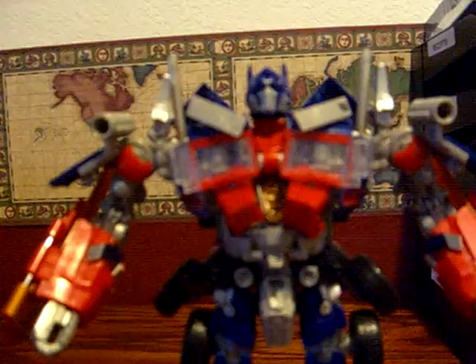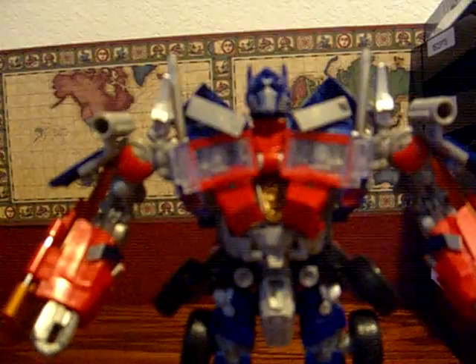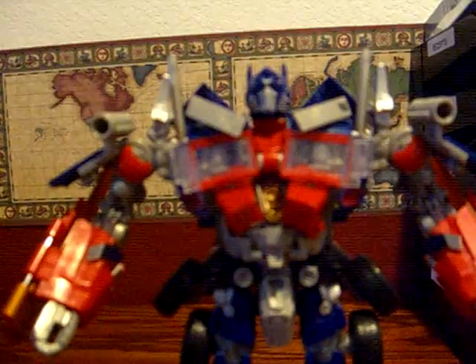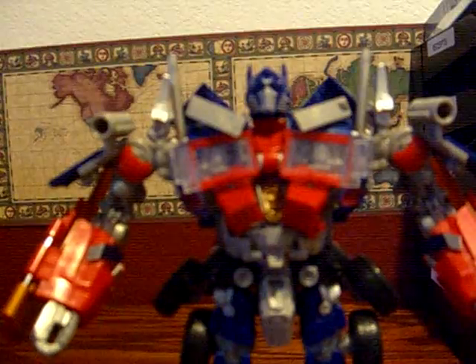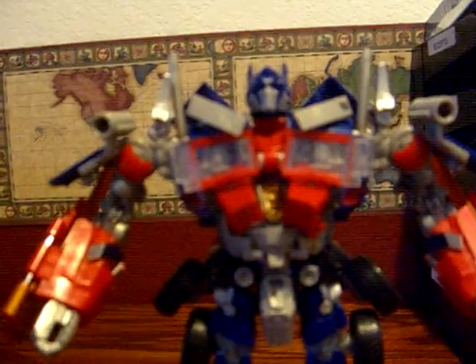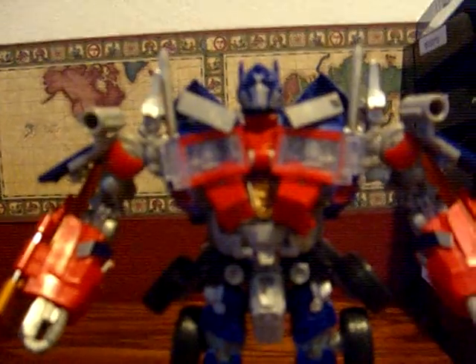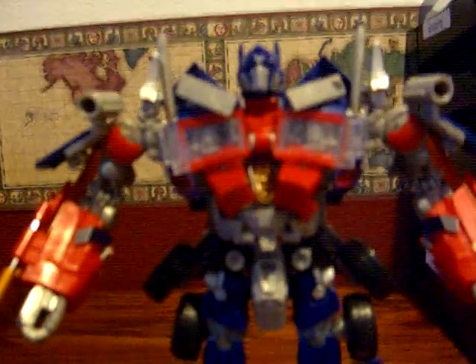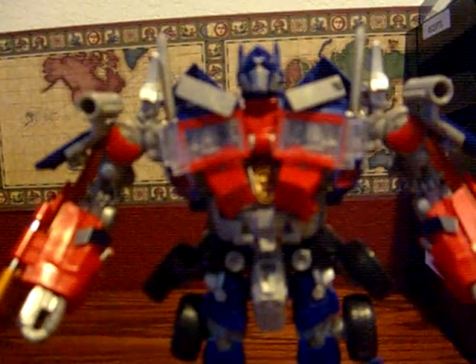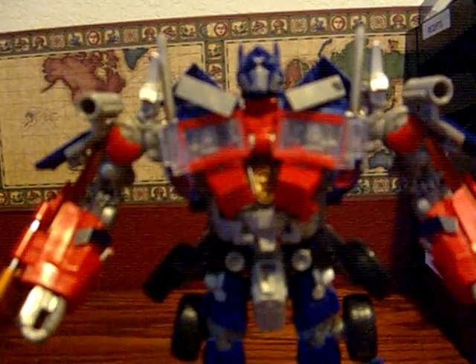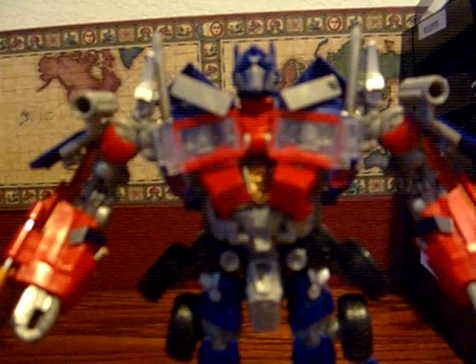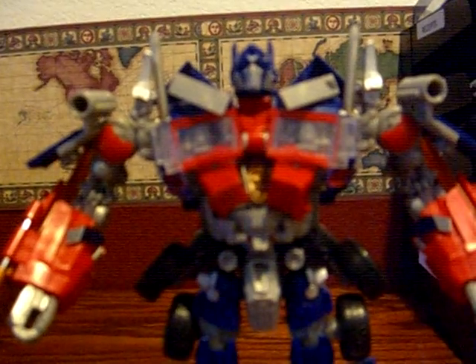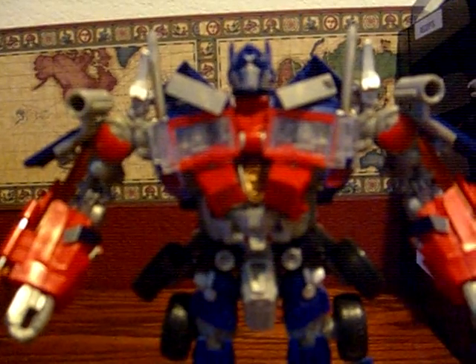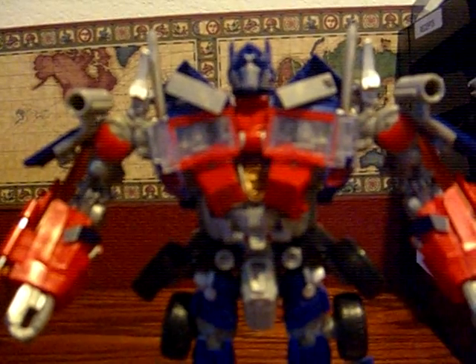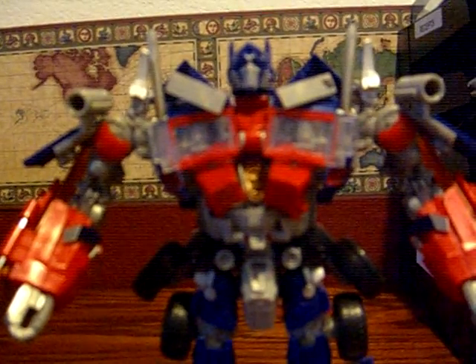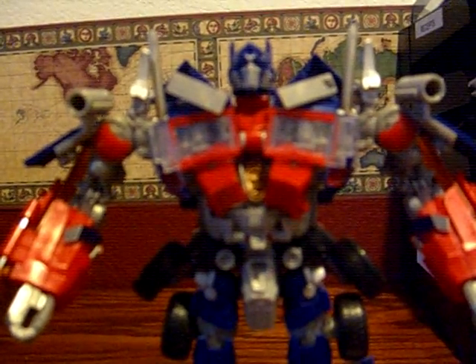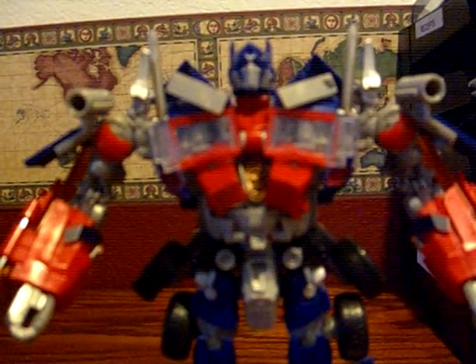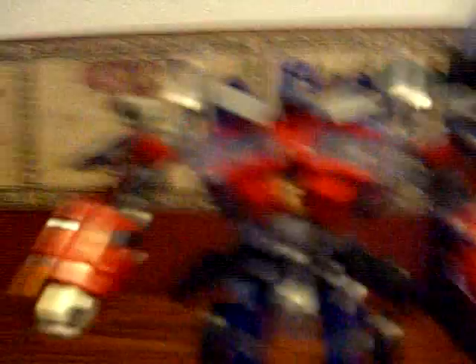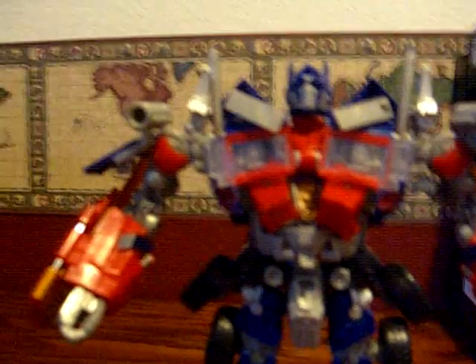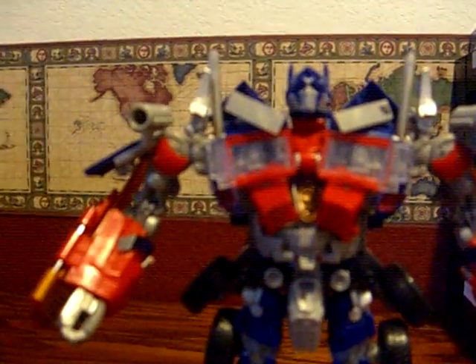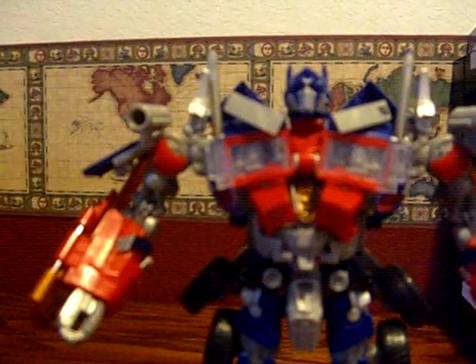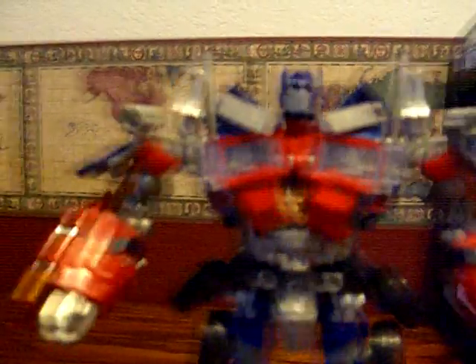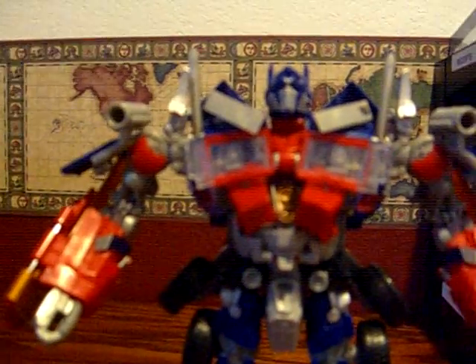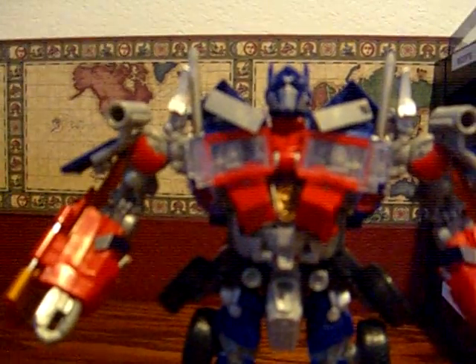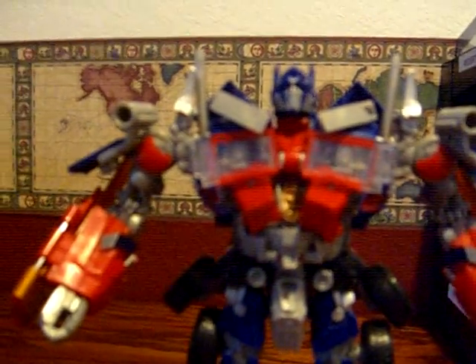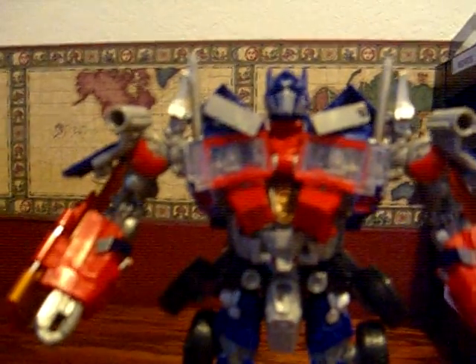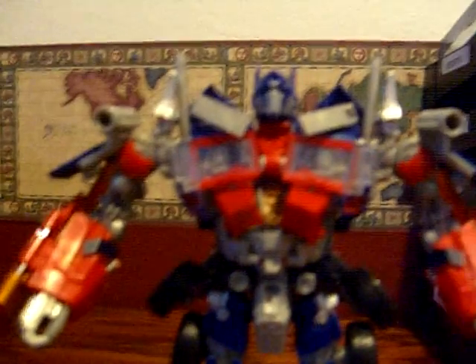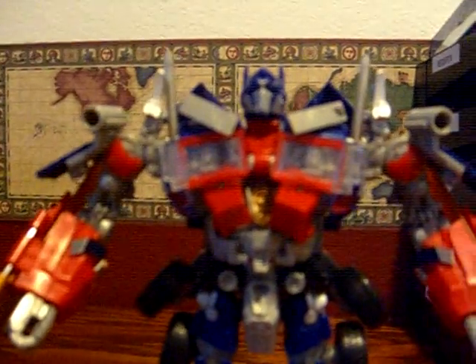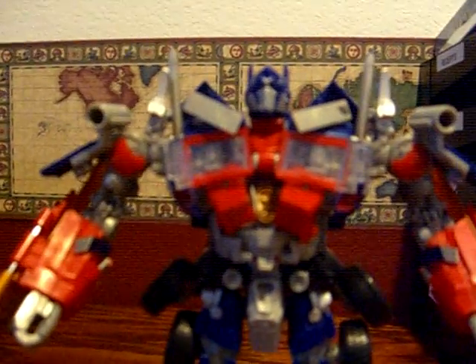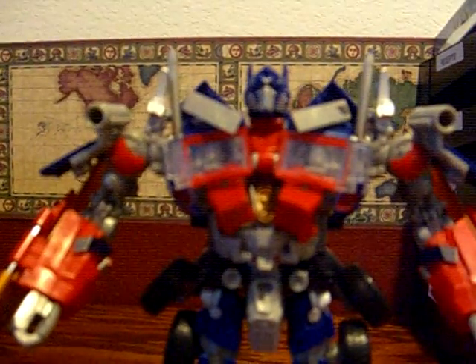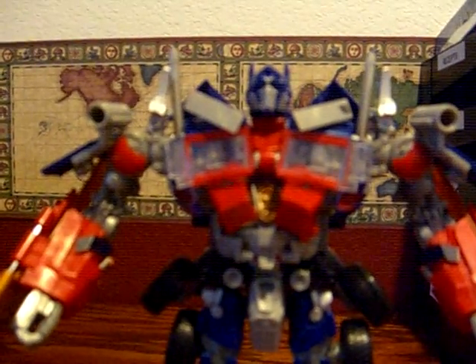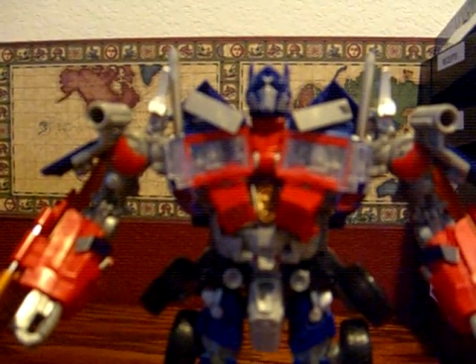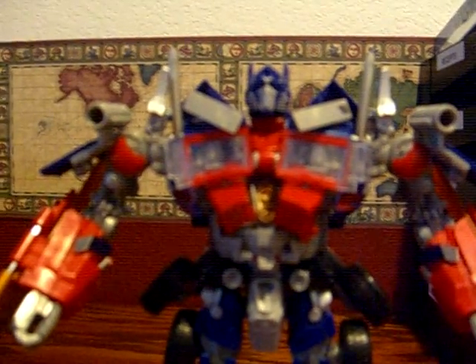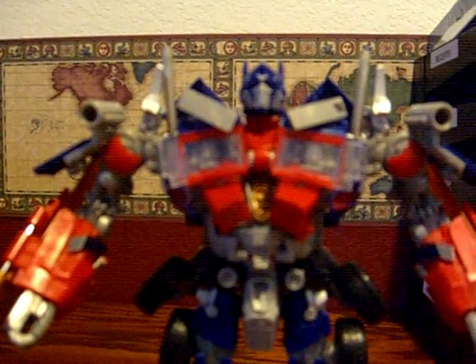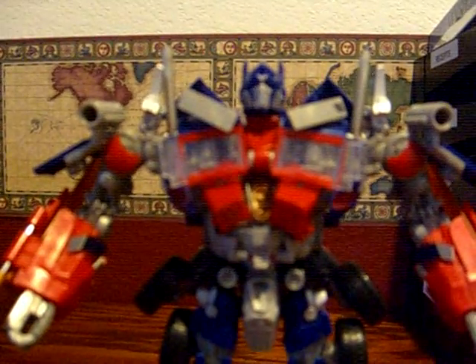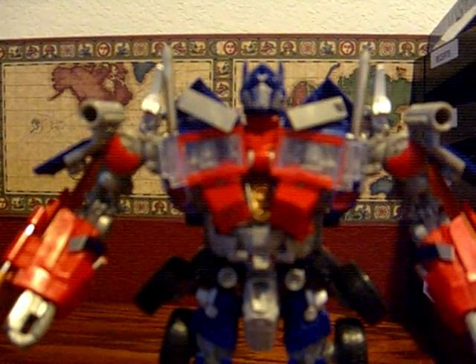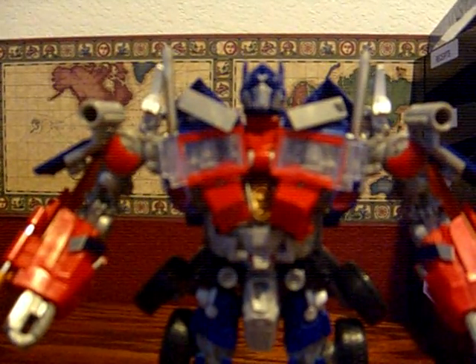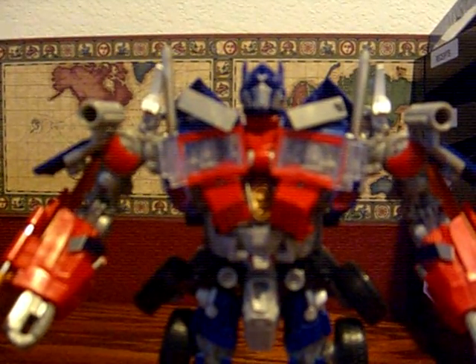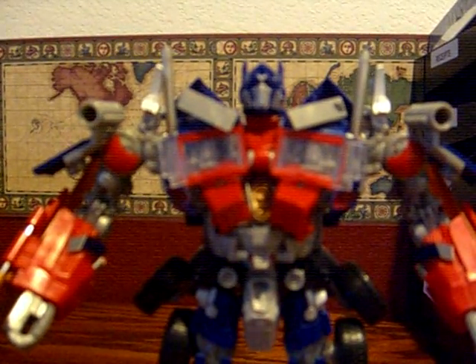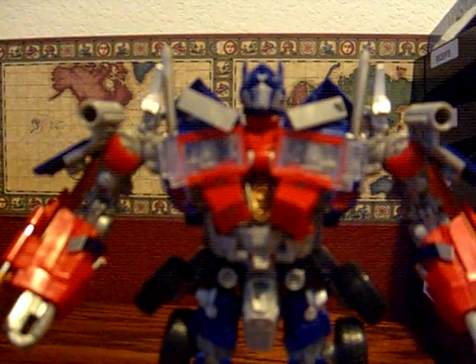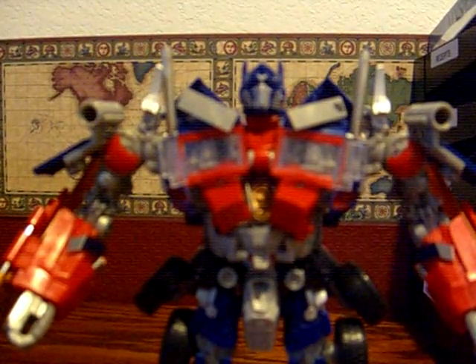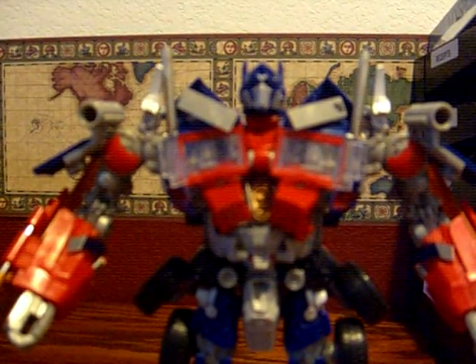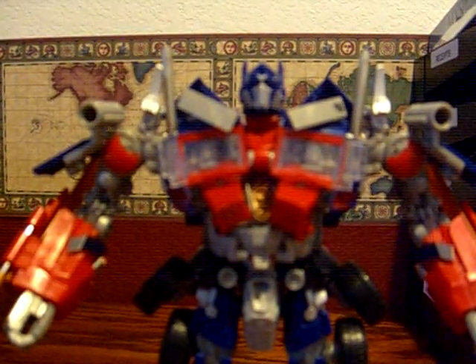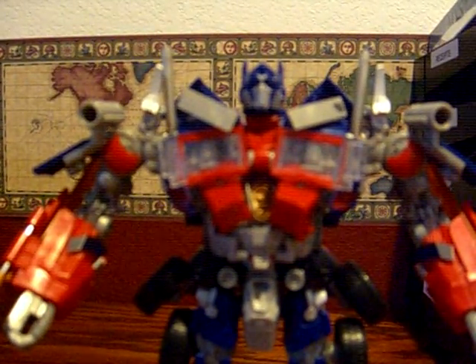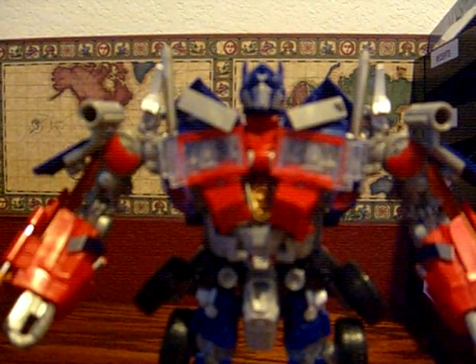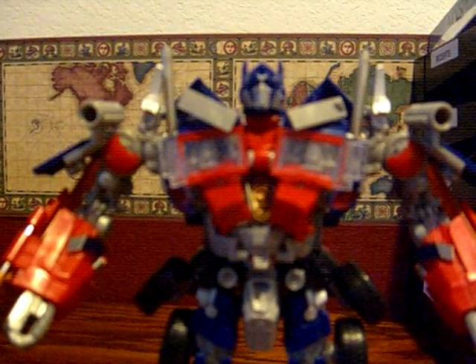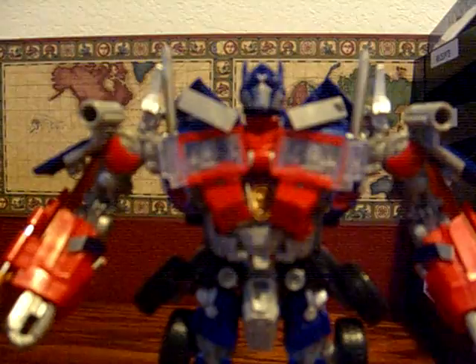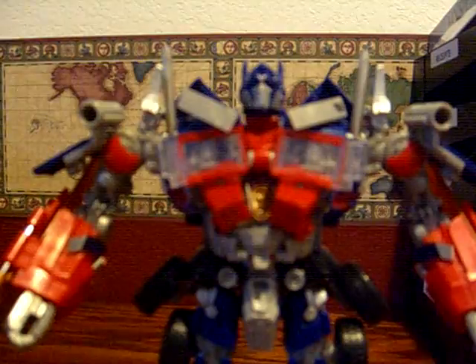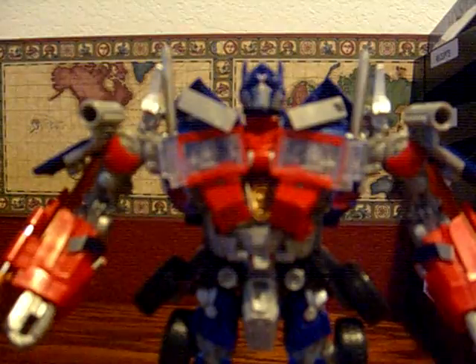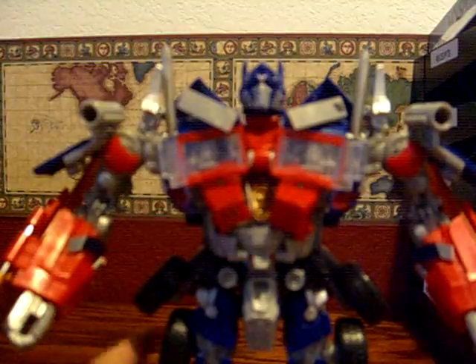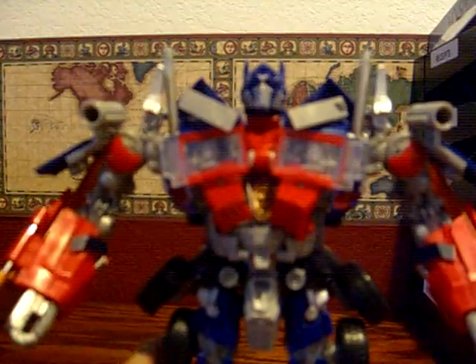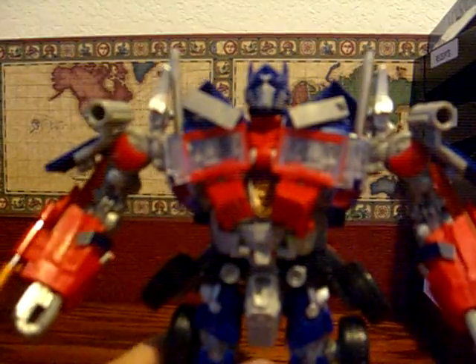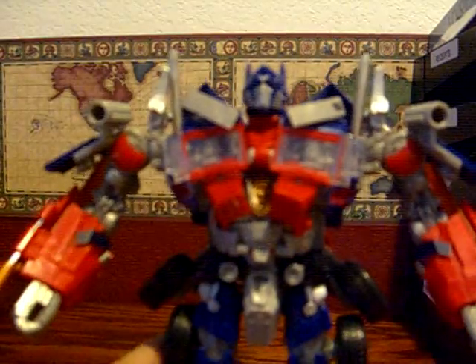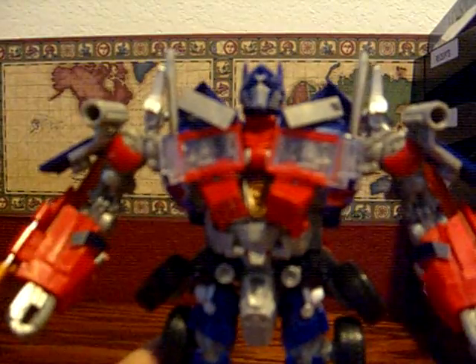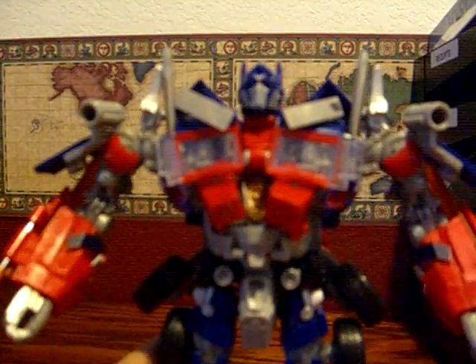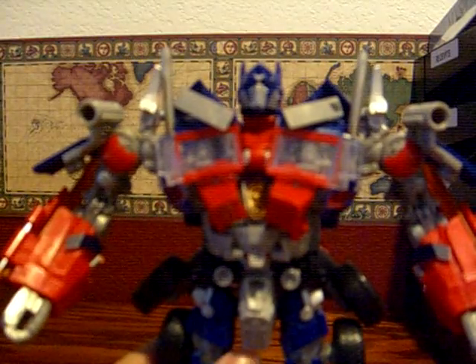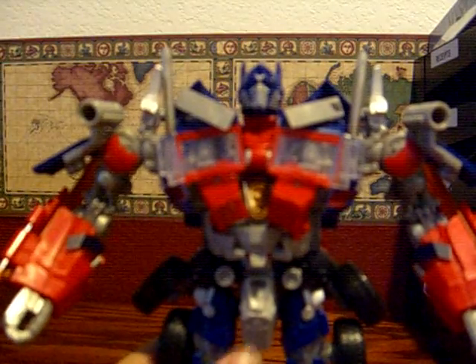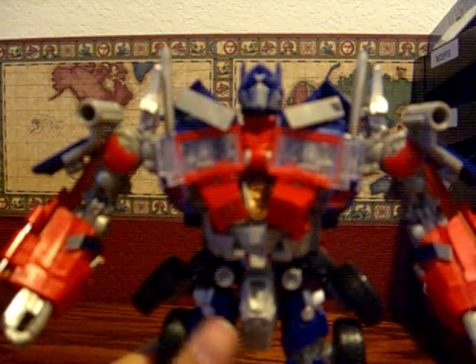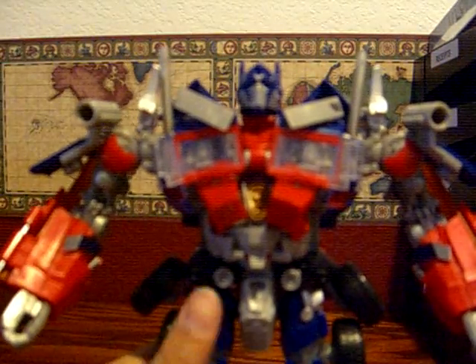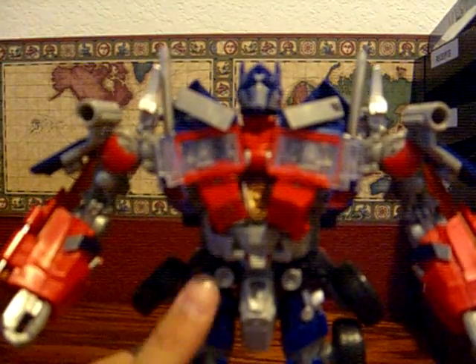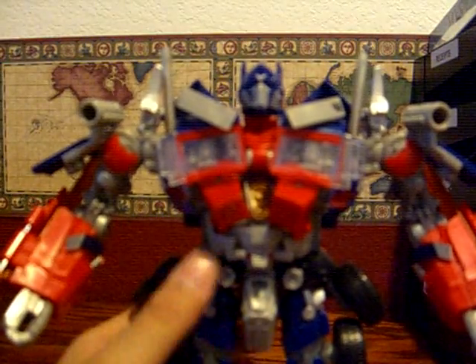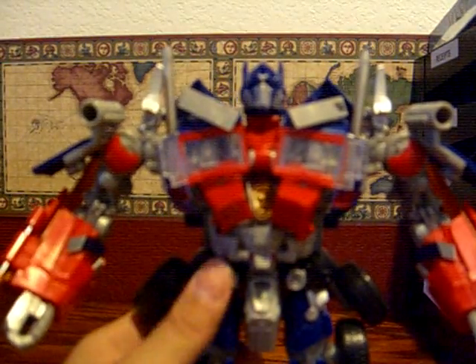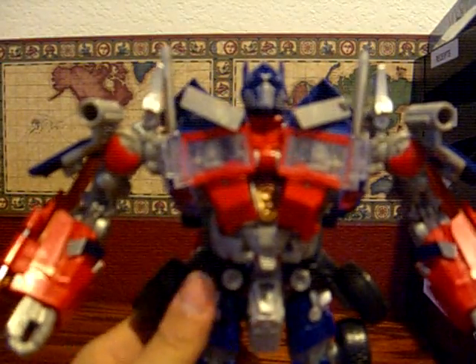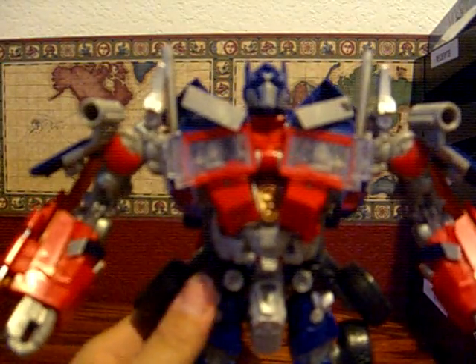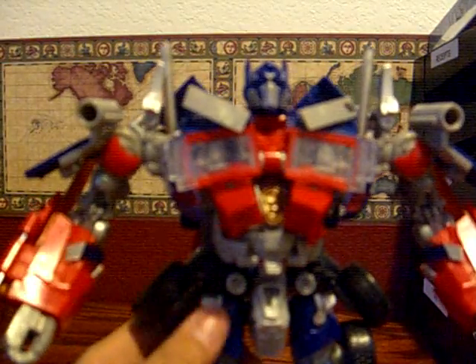This is part two of the Leader Class Optimus review, and I only have two minutes left.